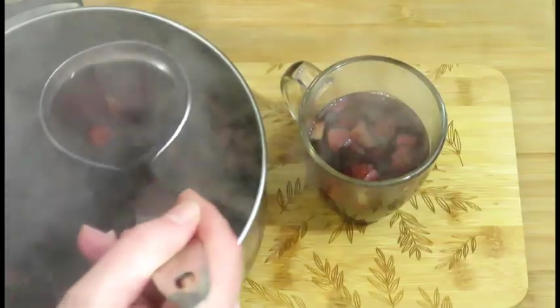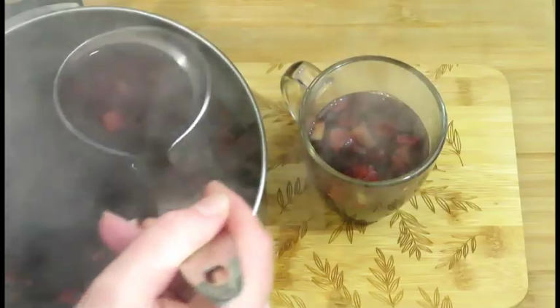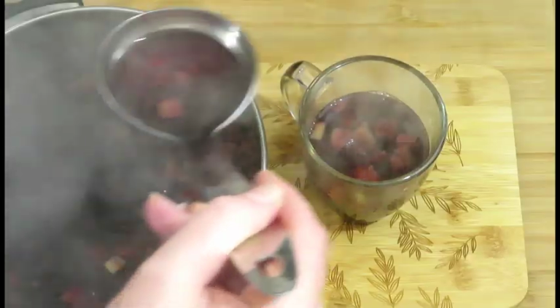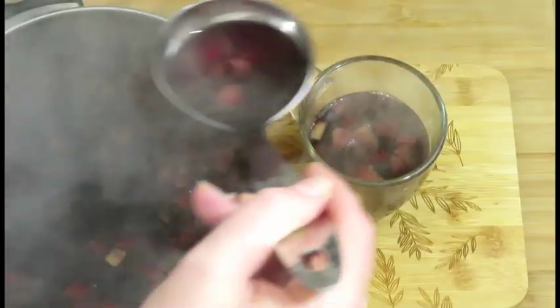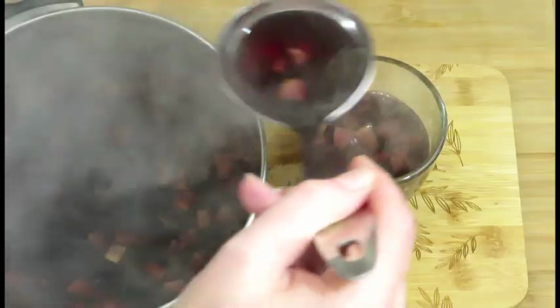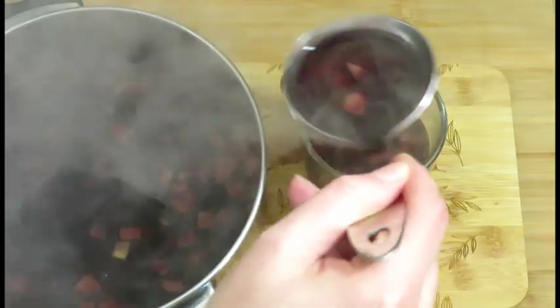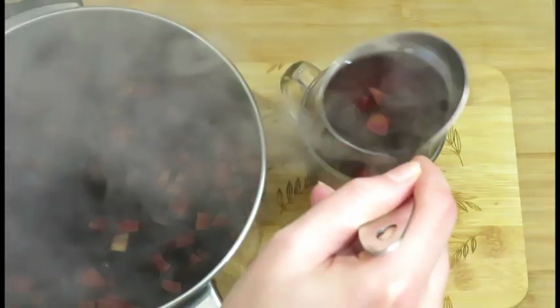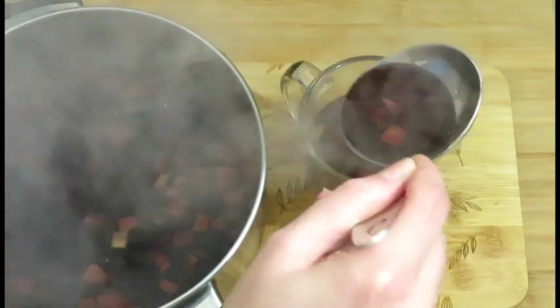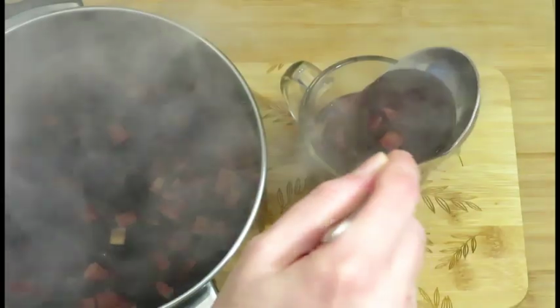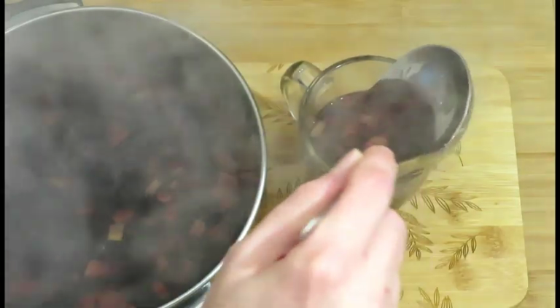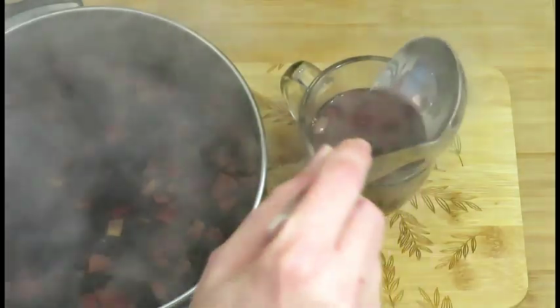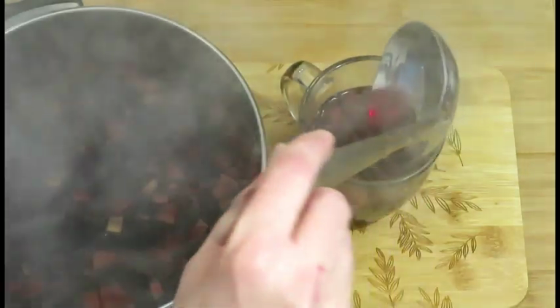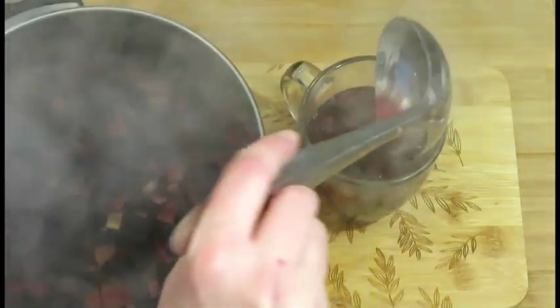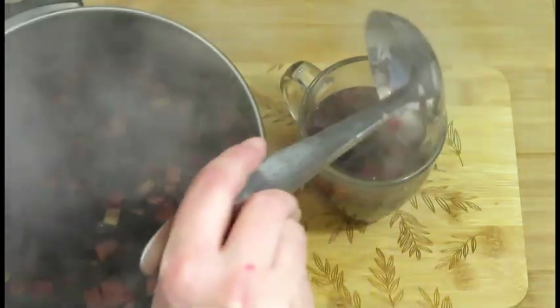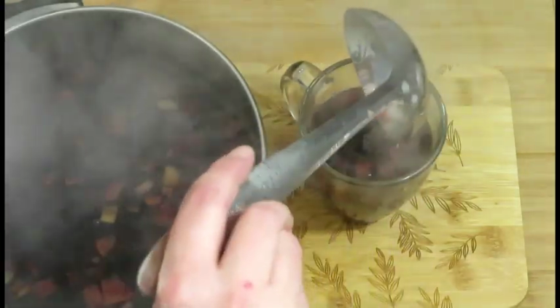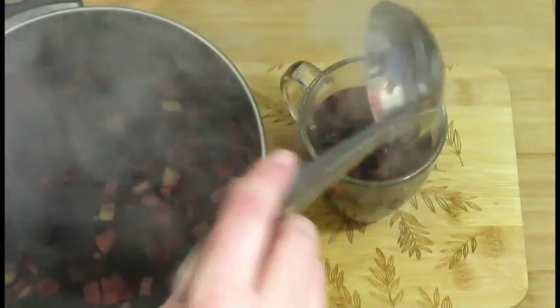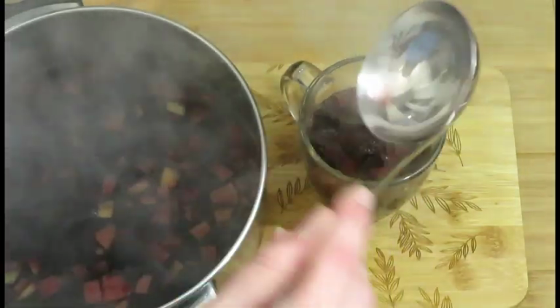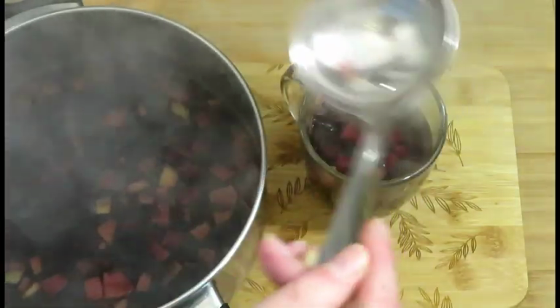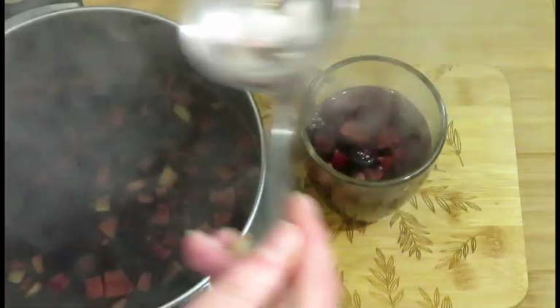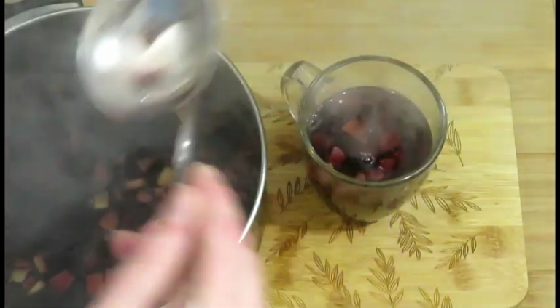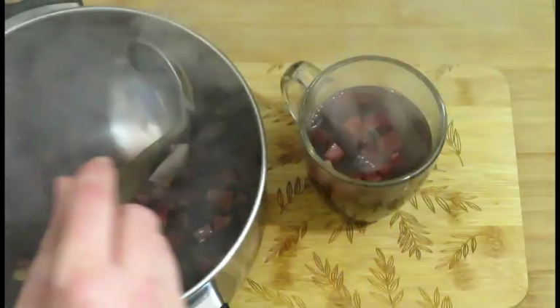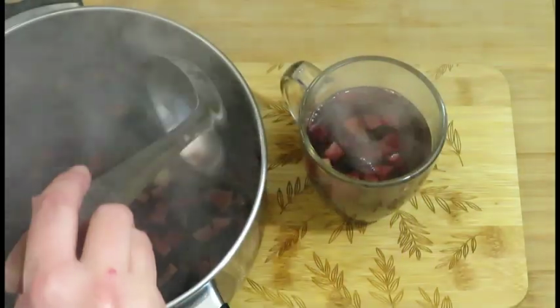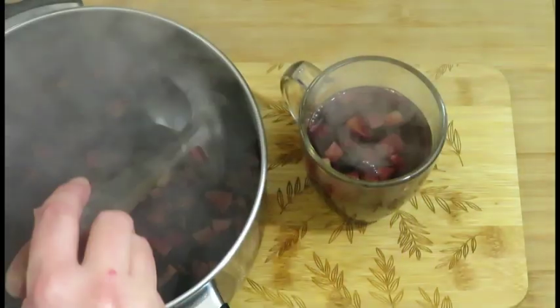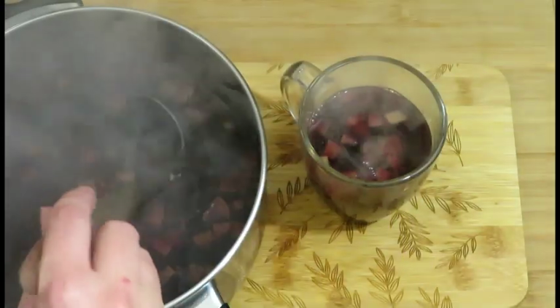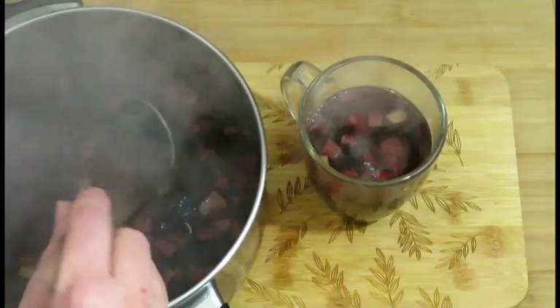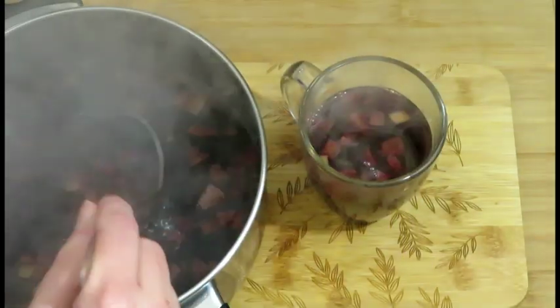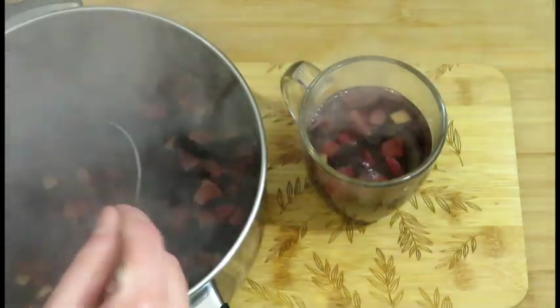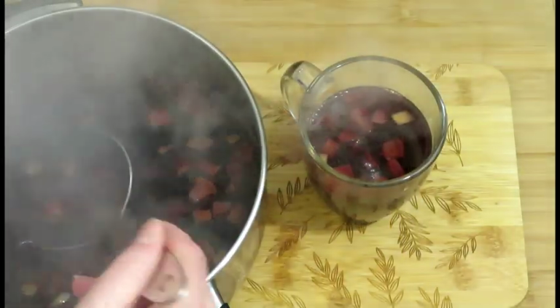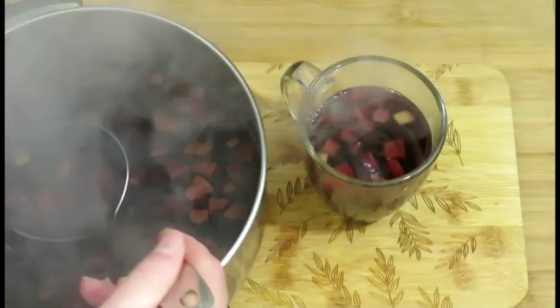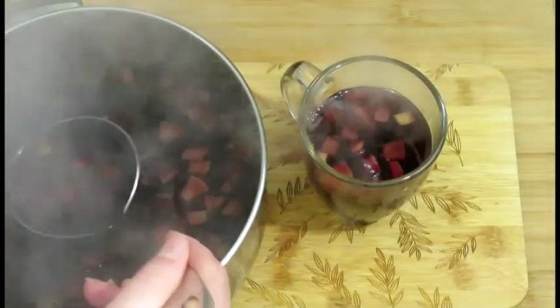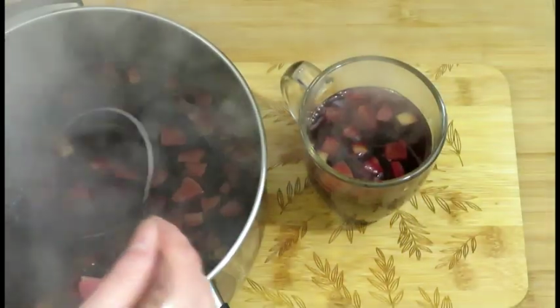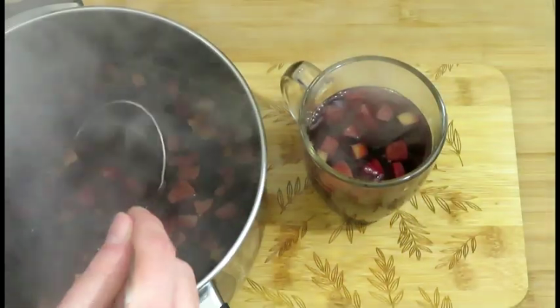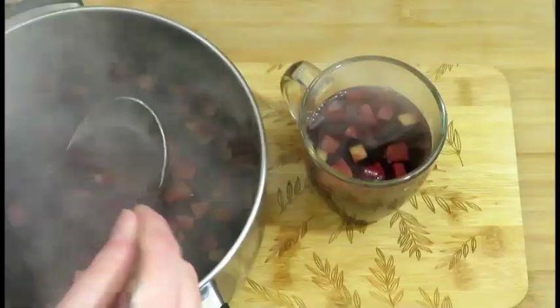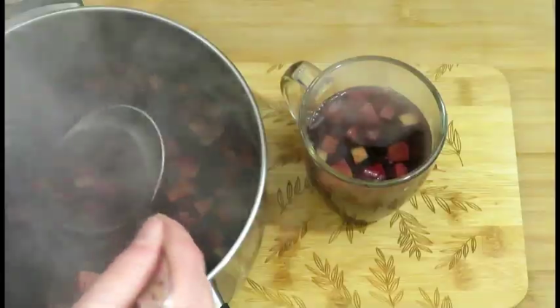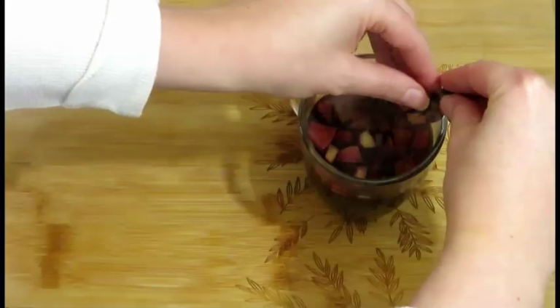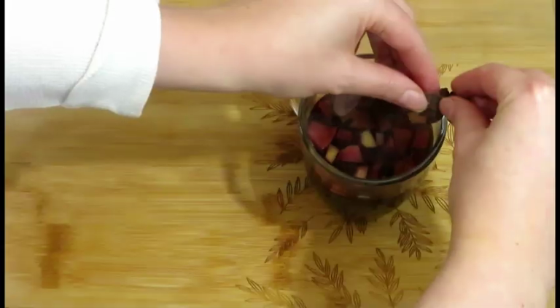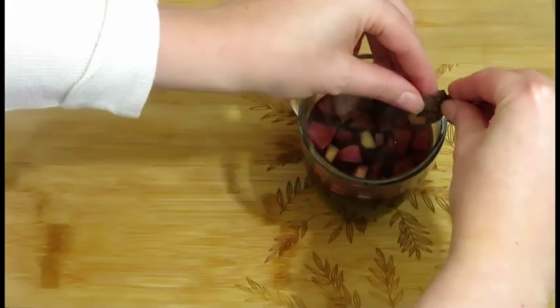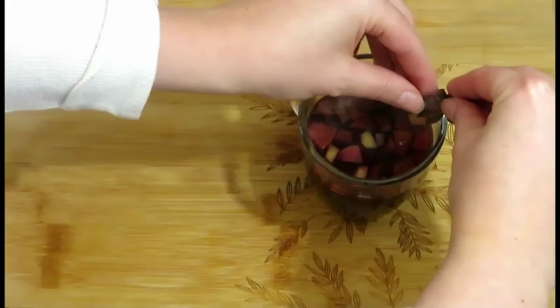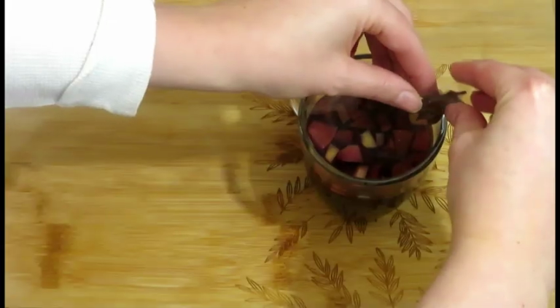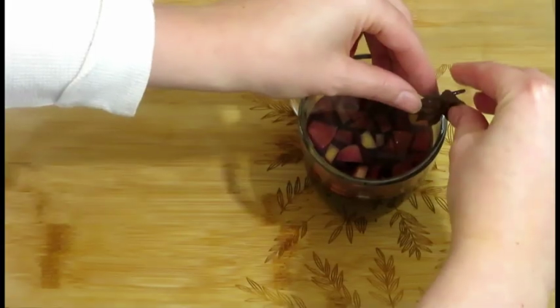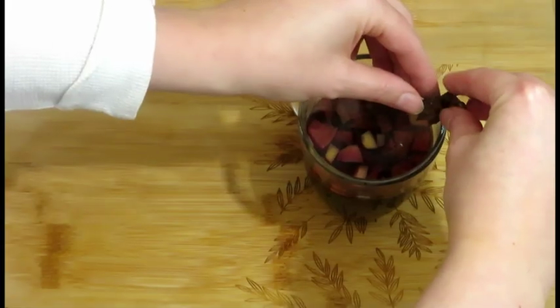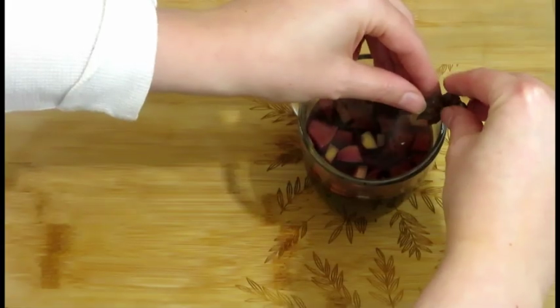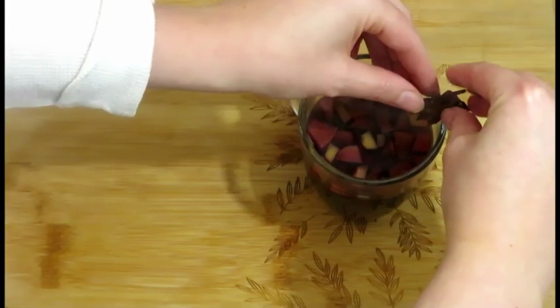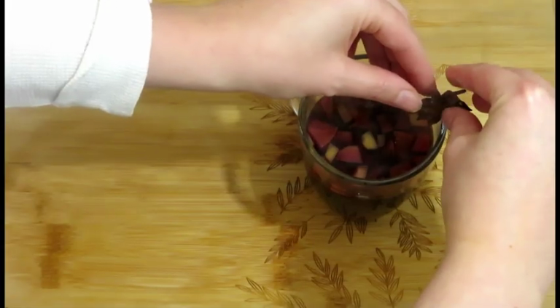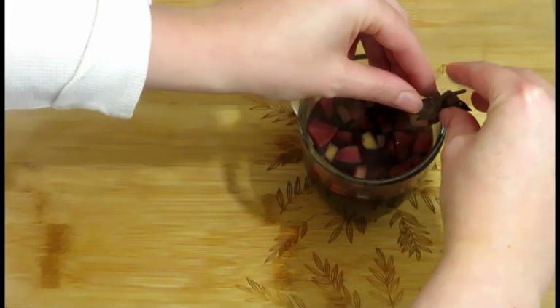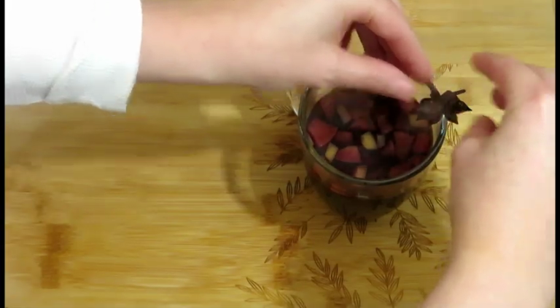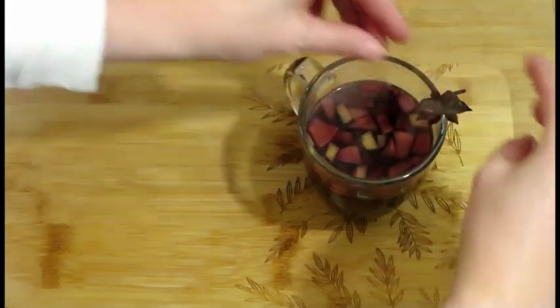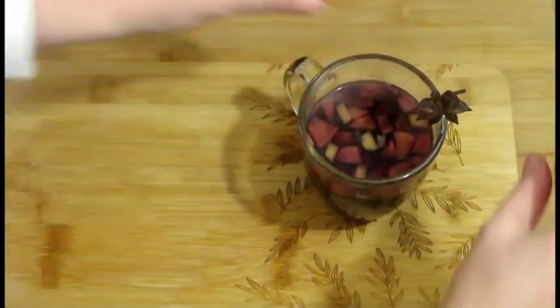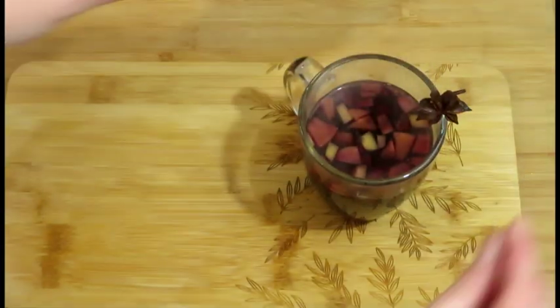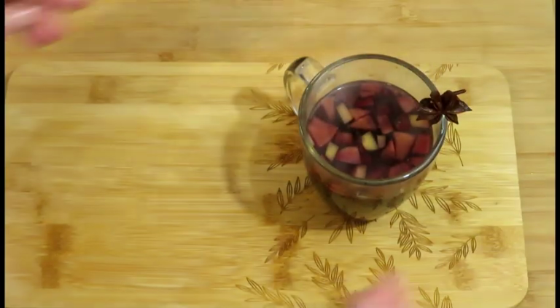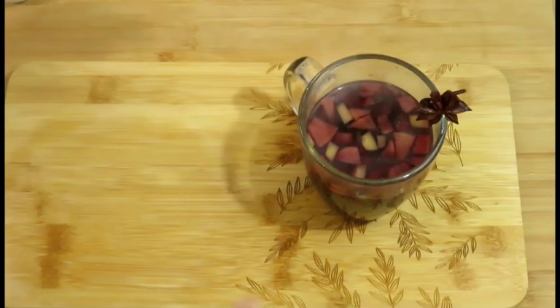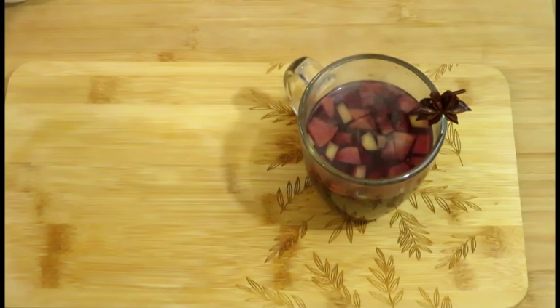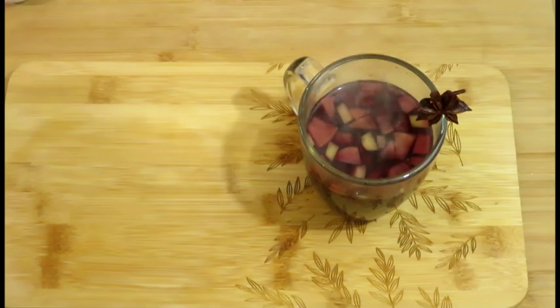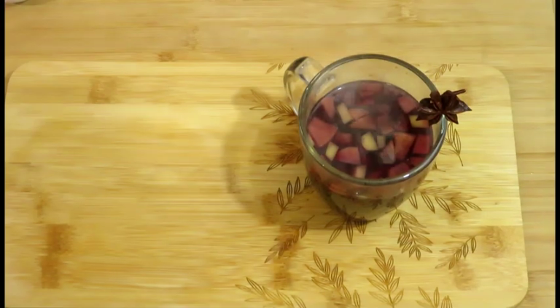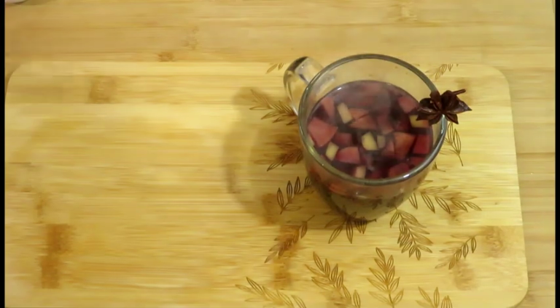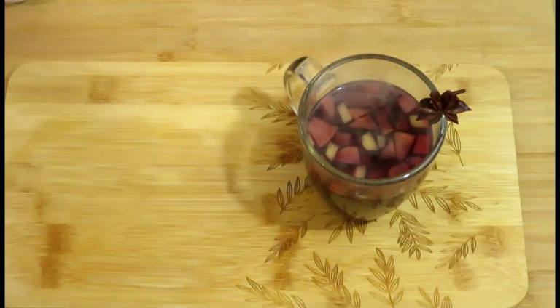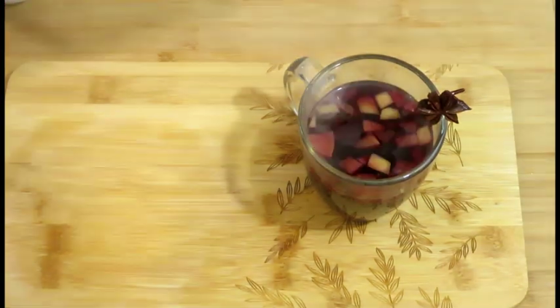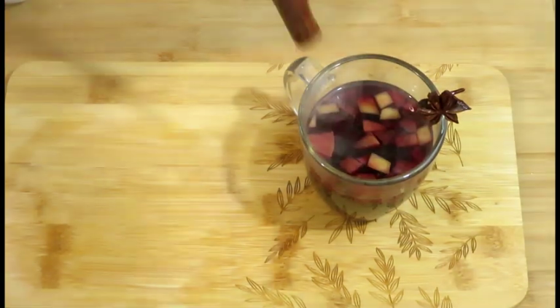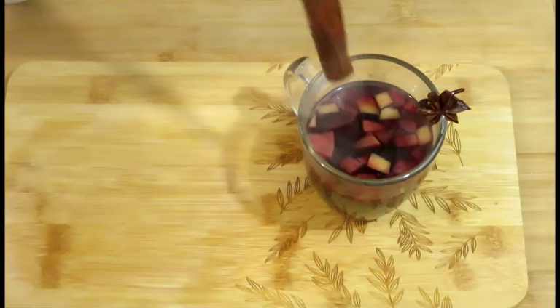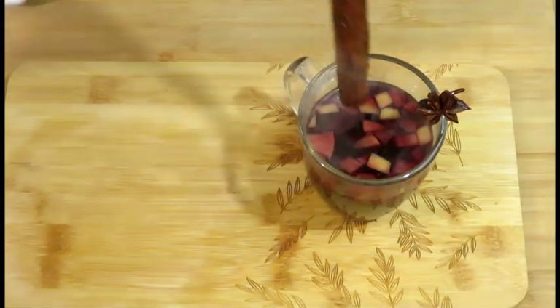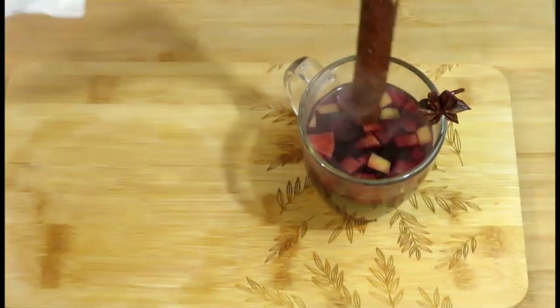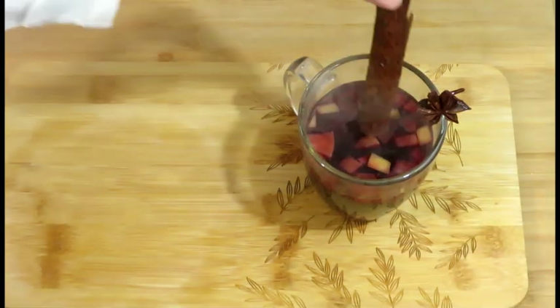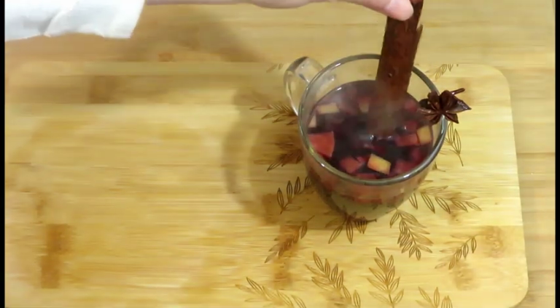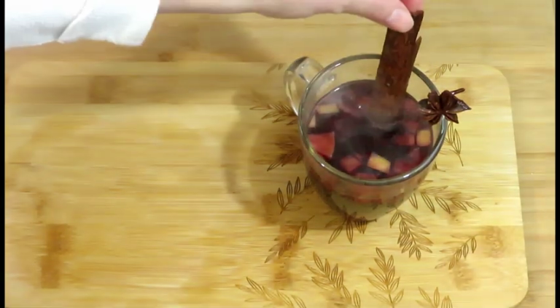You could taste the punch and add more sugar if needed. You can use the spices for decorating the glasses.